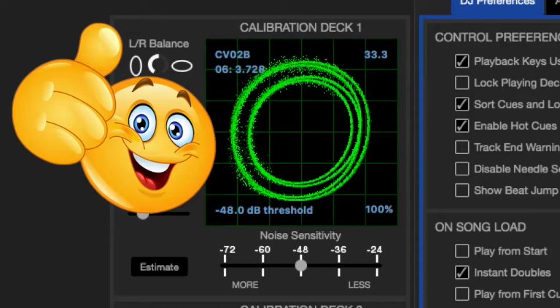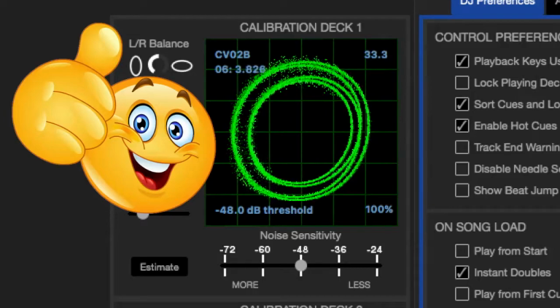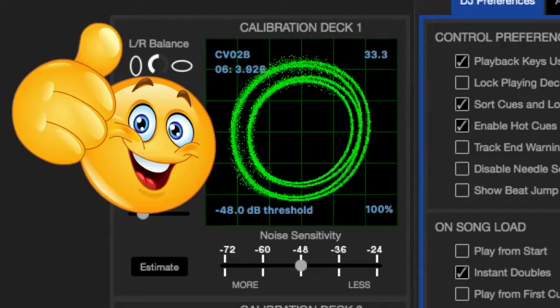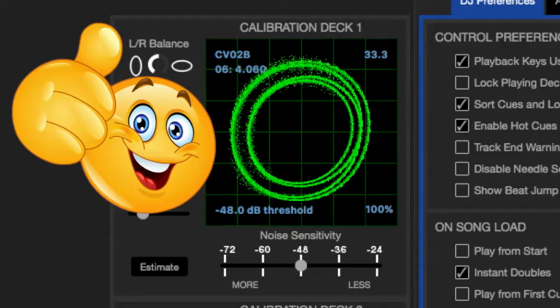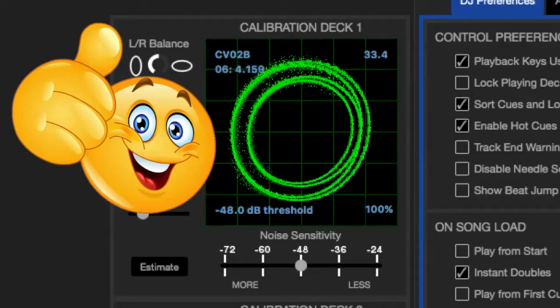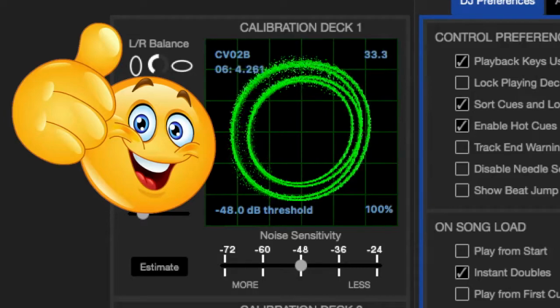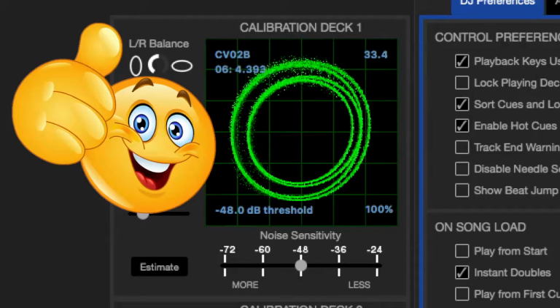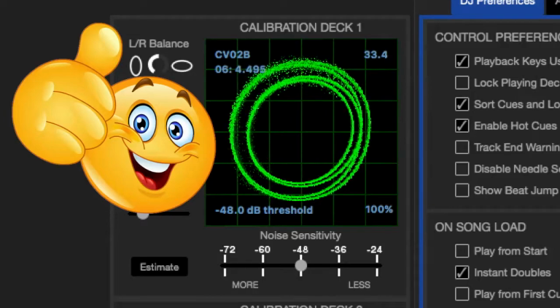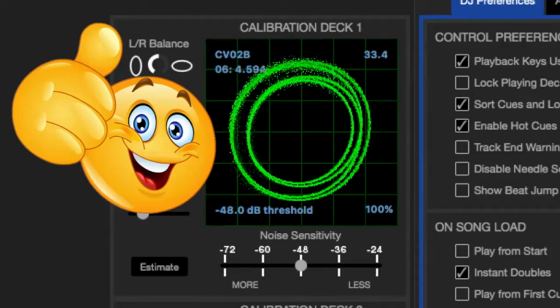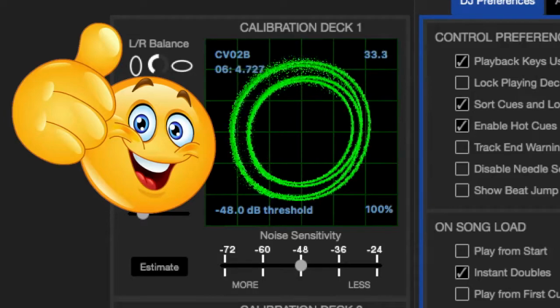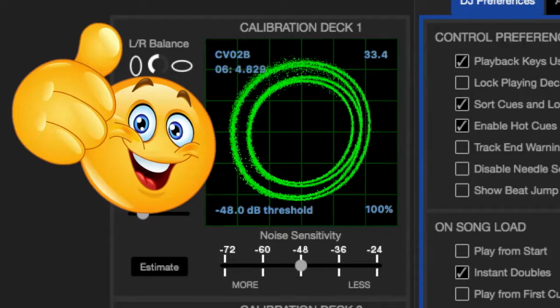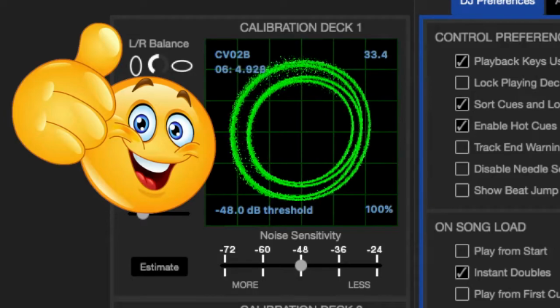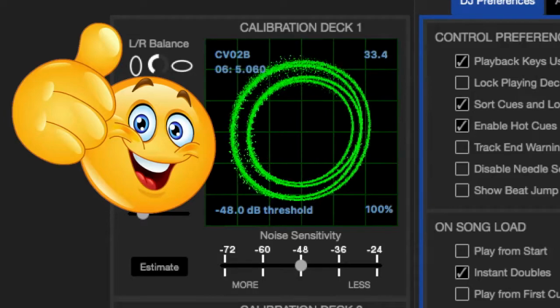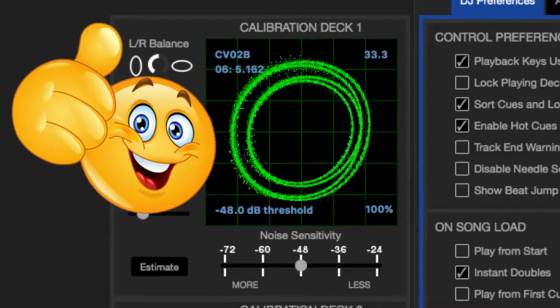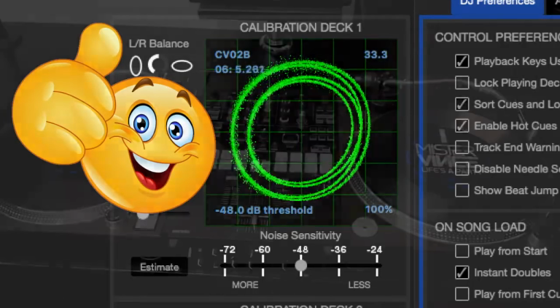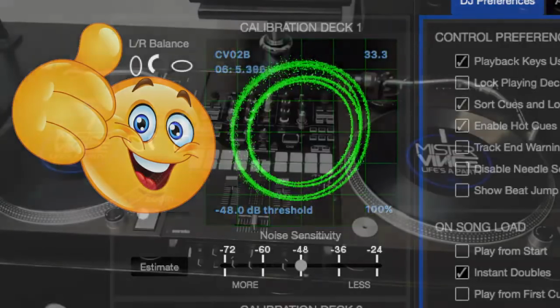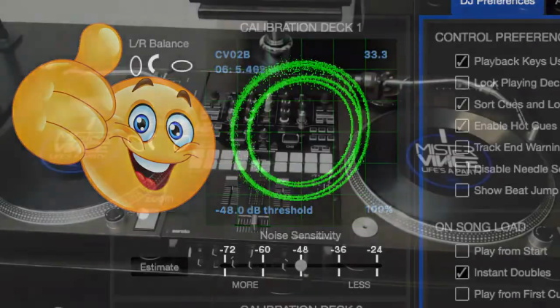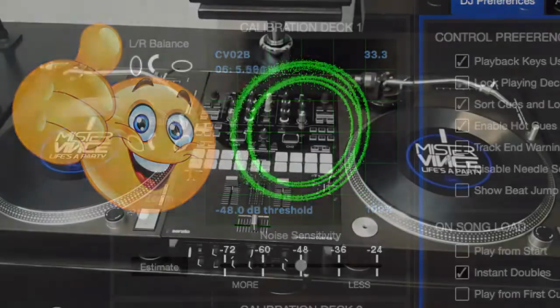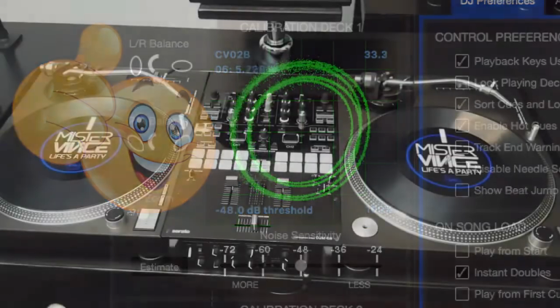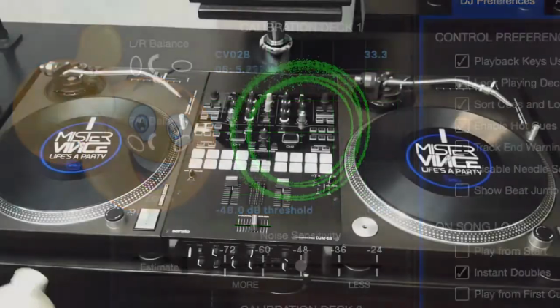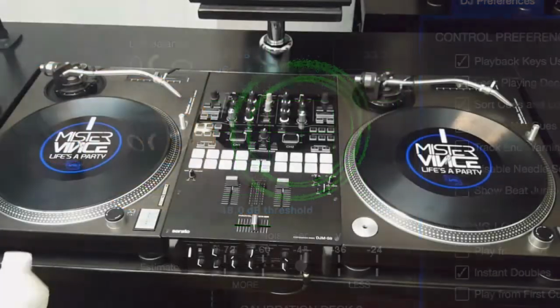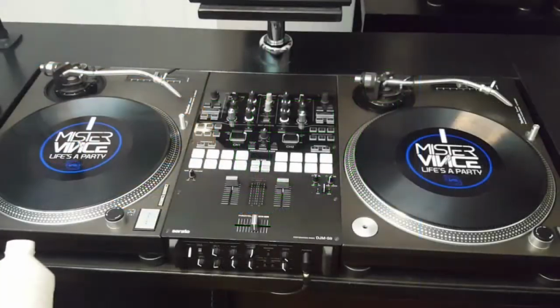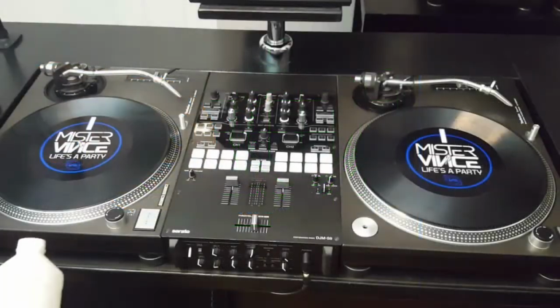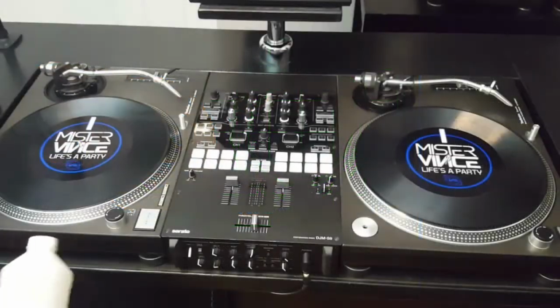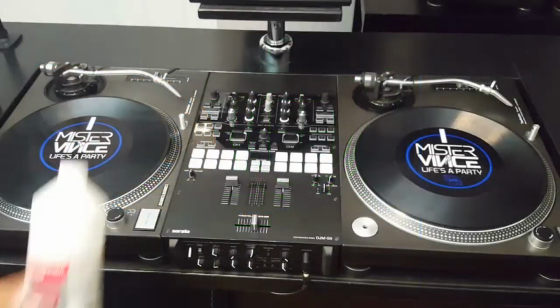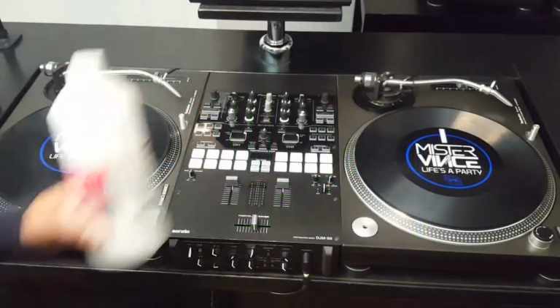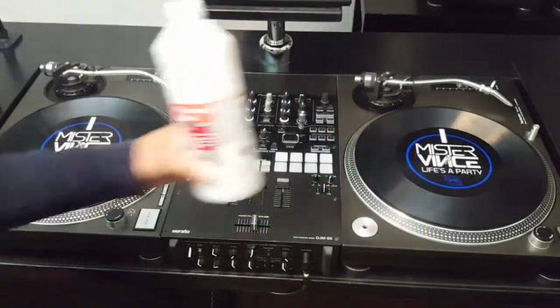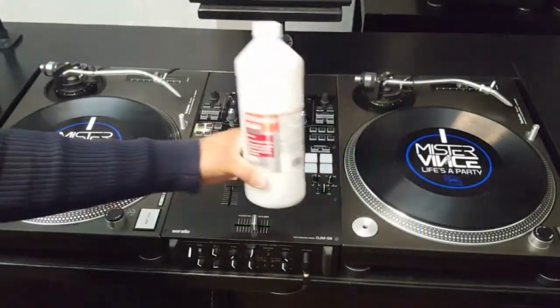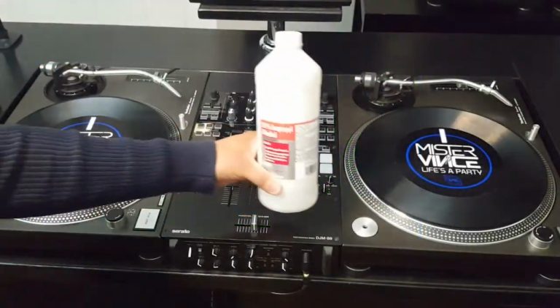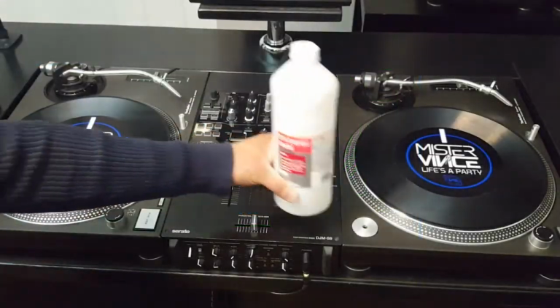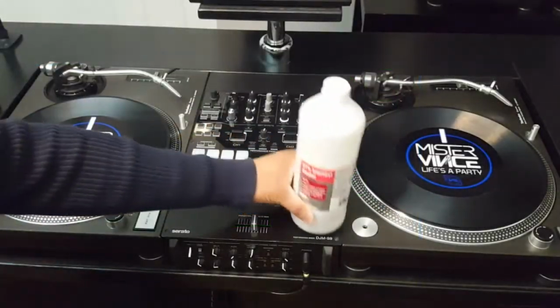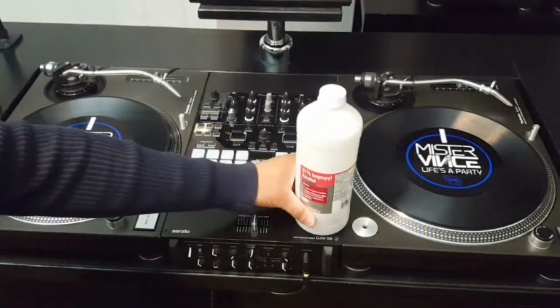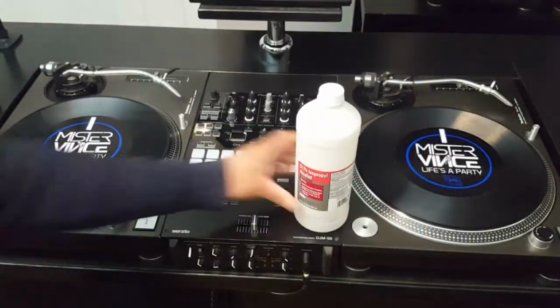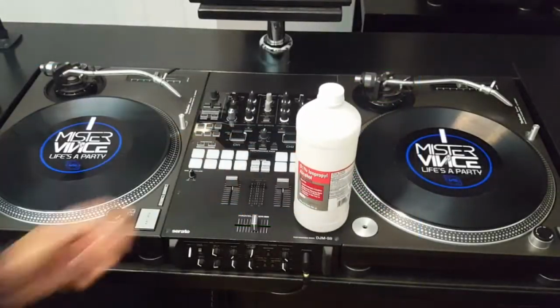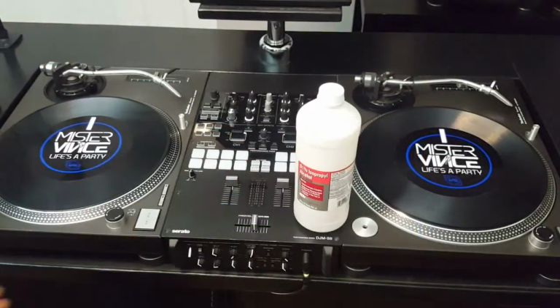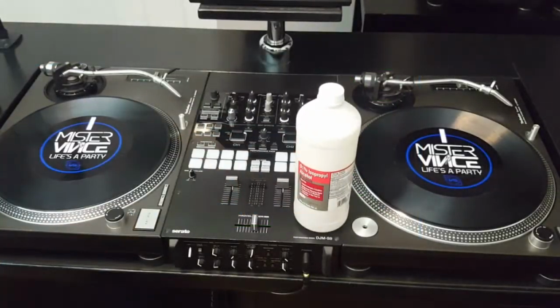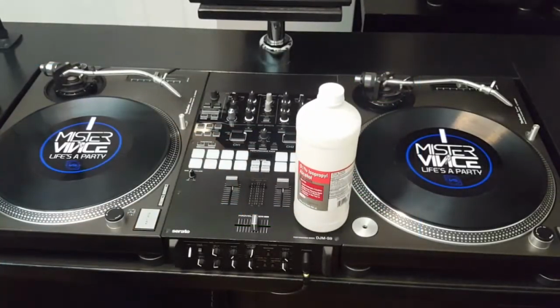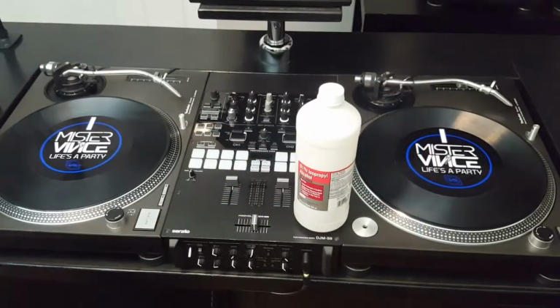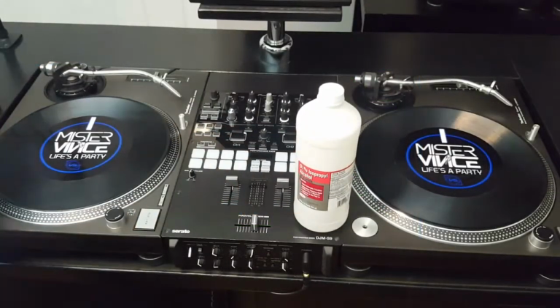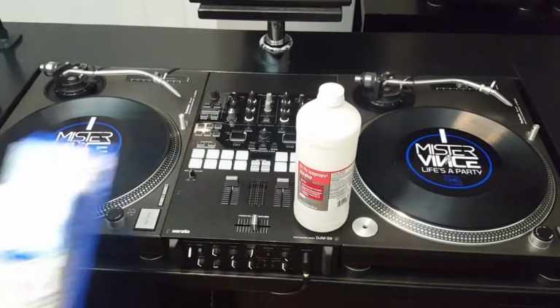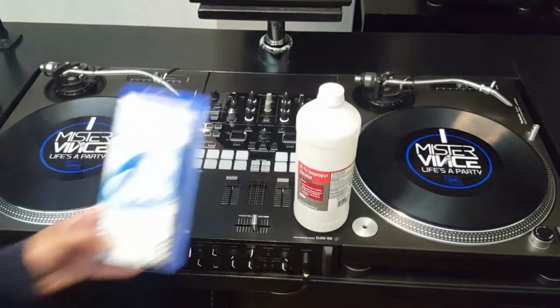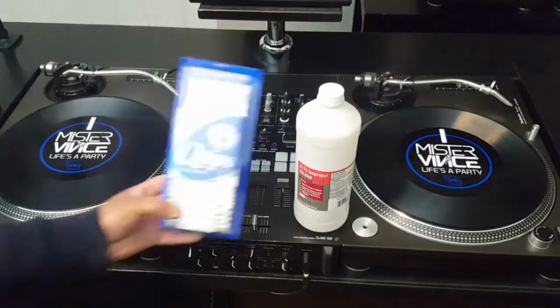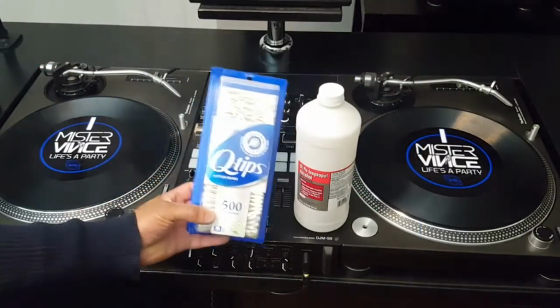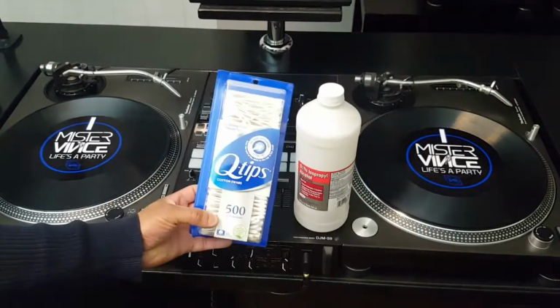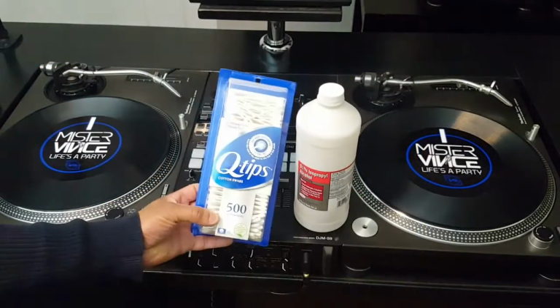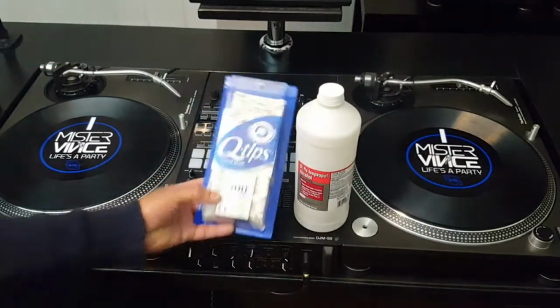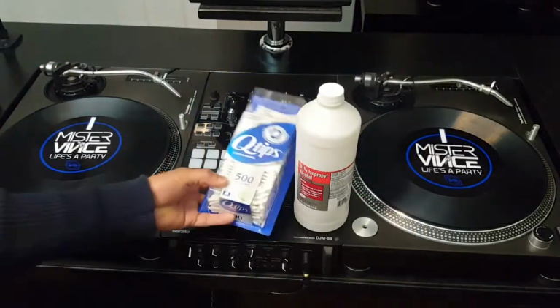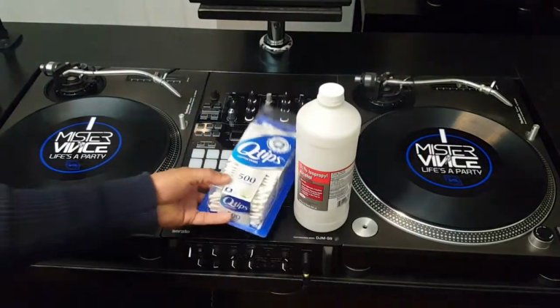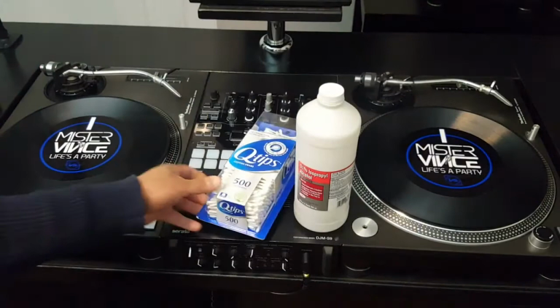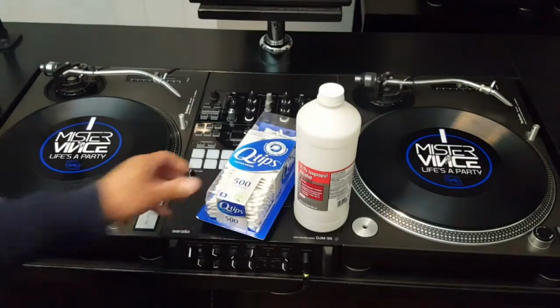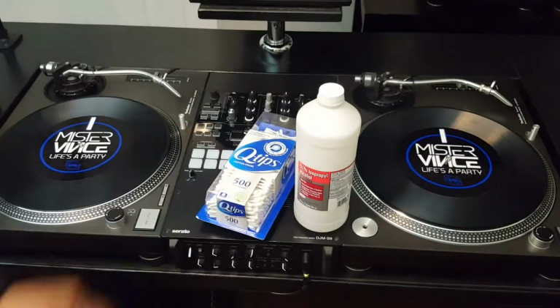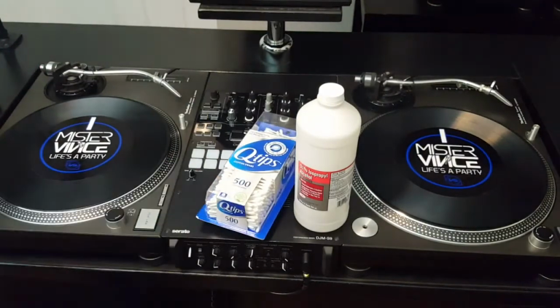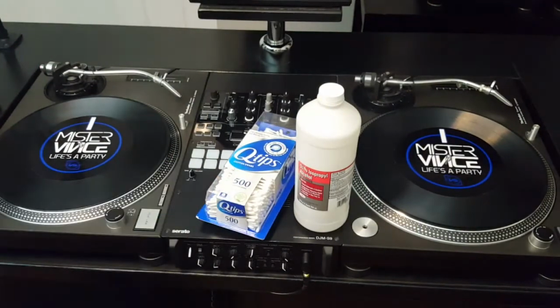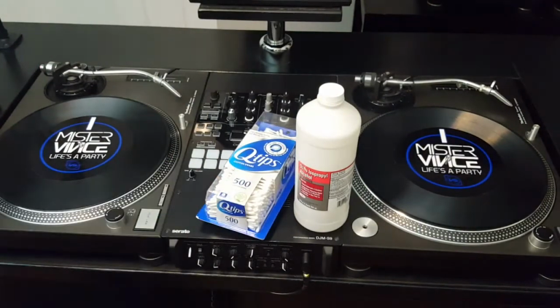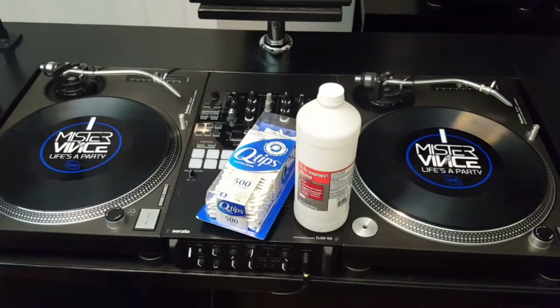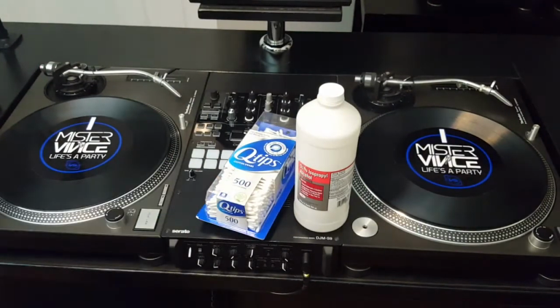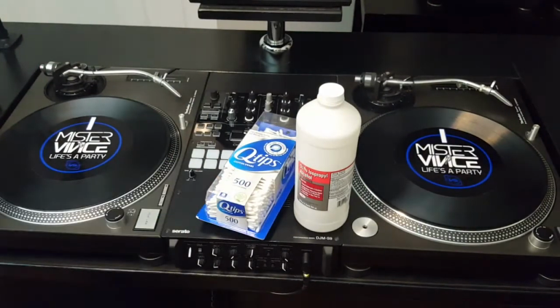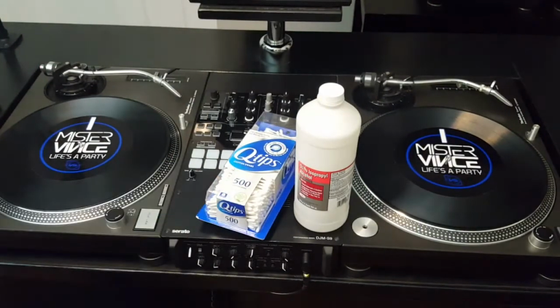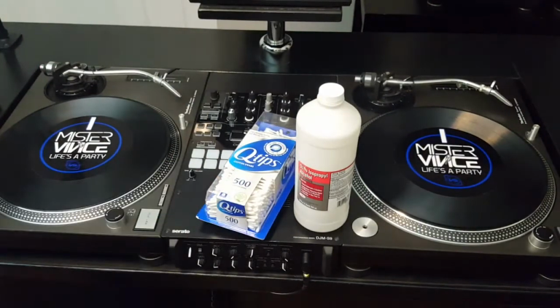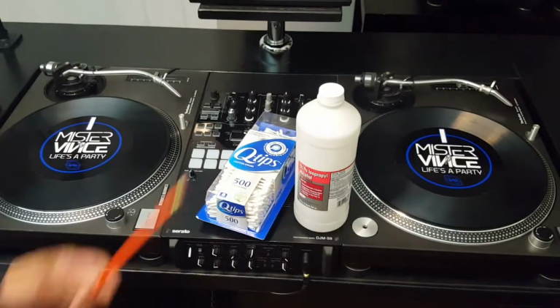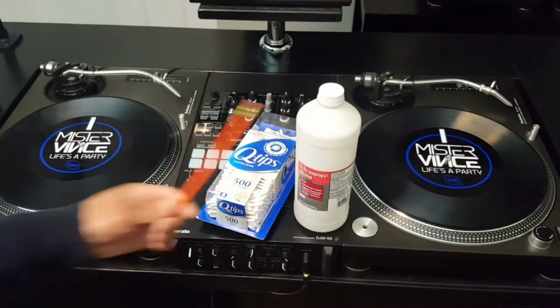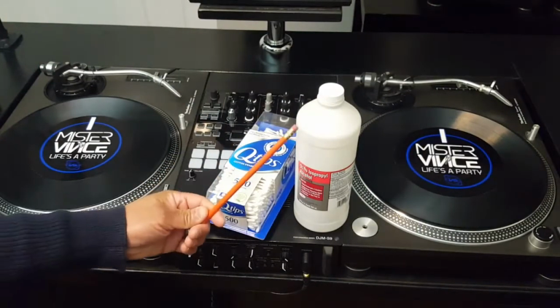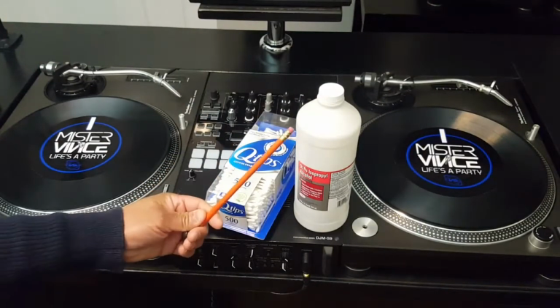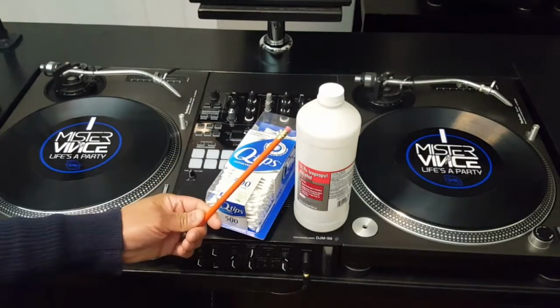So let's clean our needles. Things you're going to need: rubbing alcohol, Q-tips, and a pencil with an eraser.